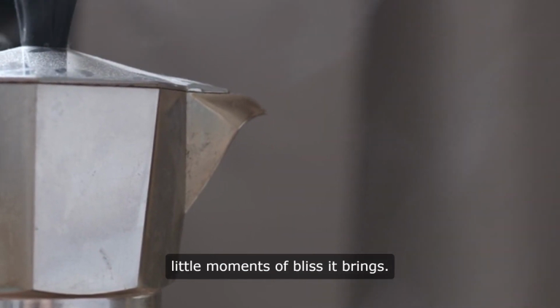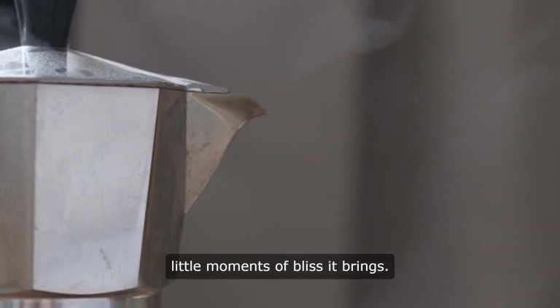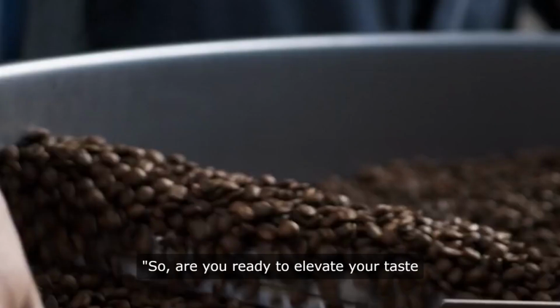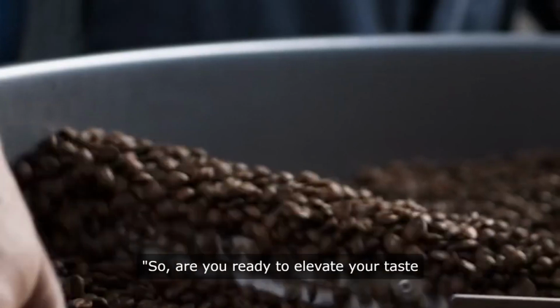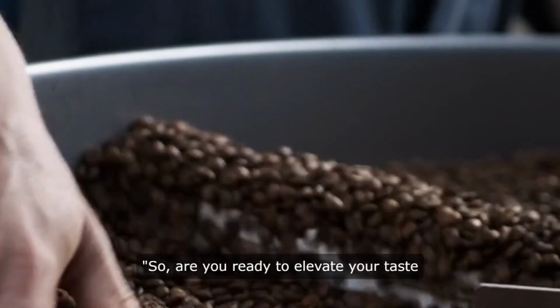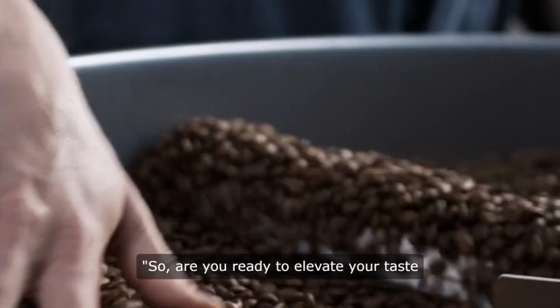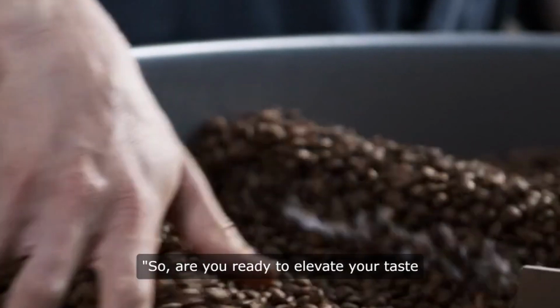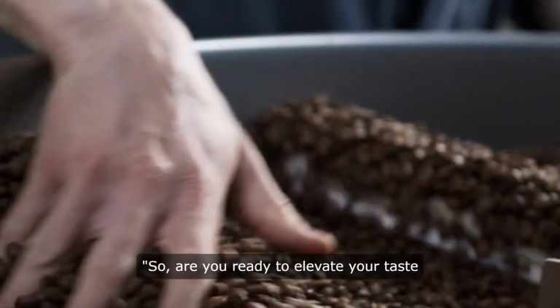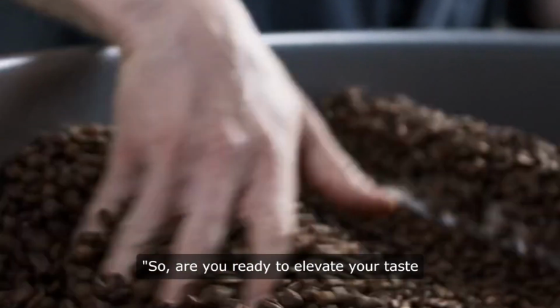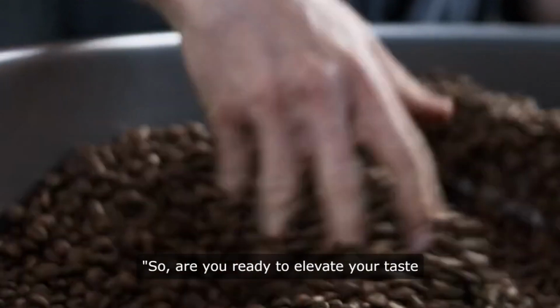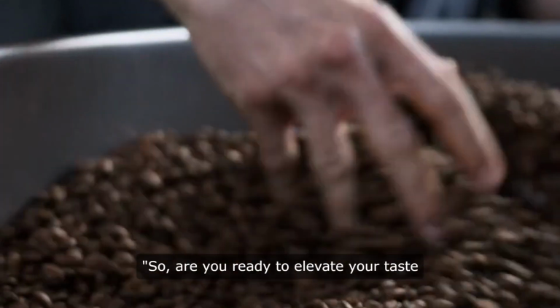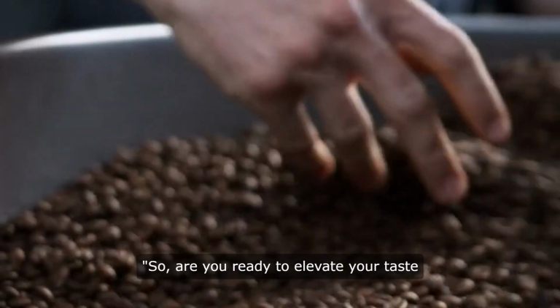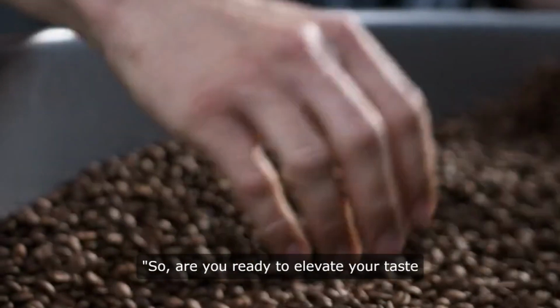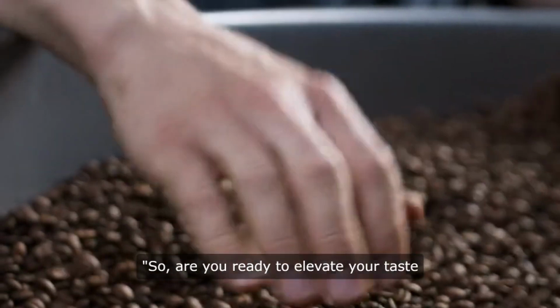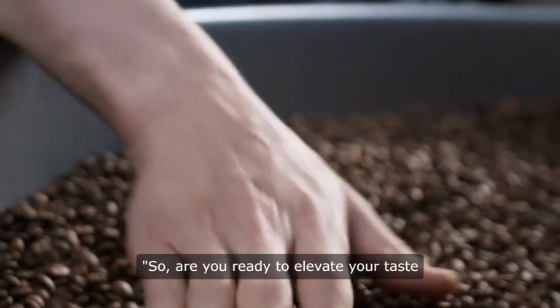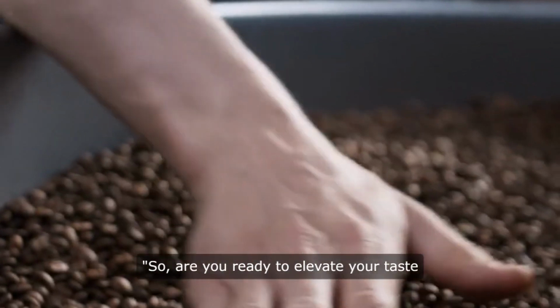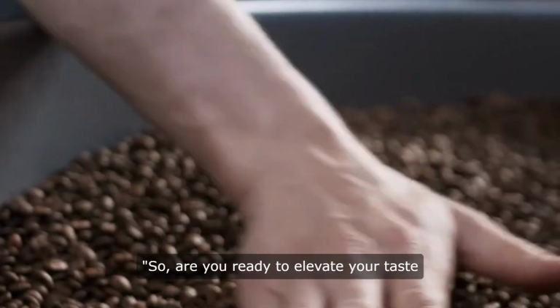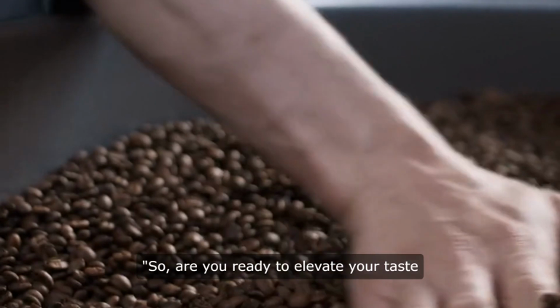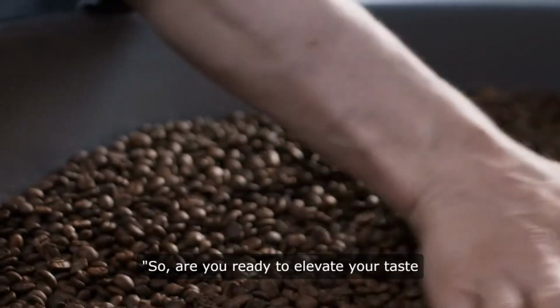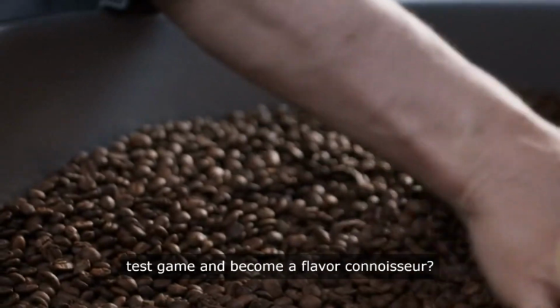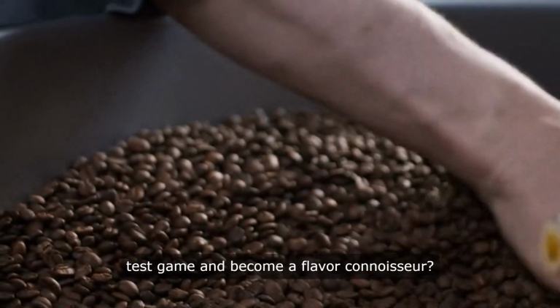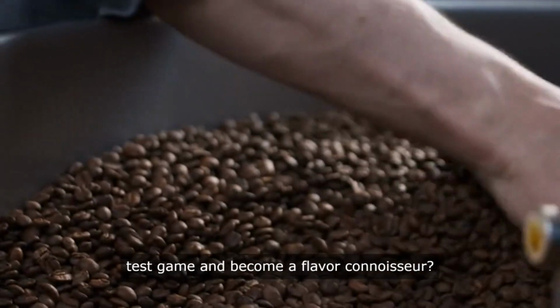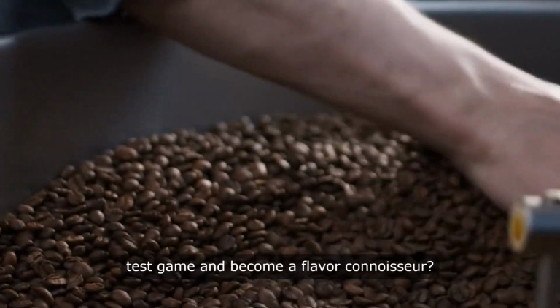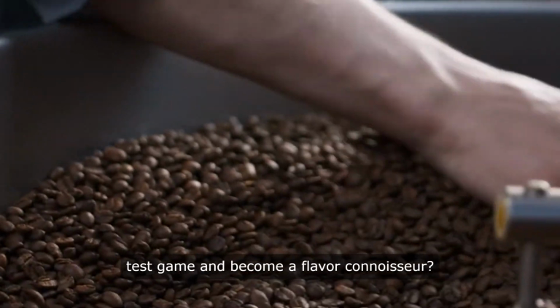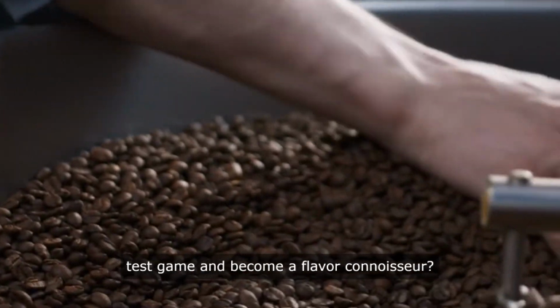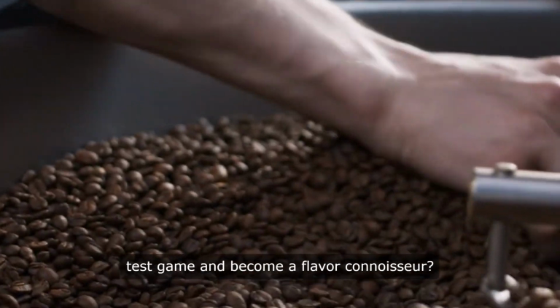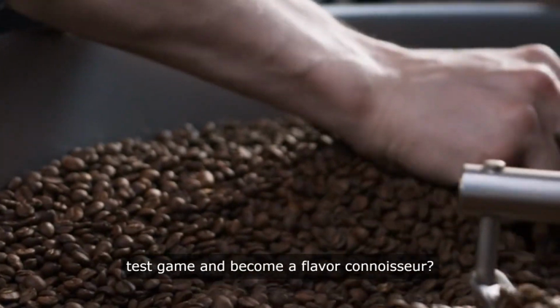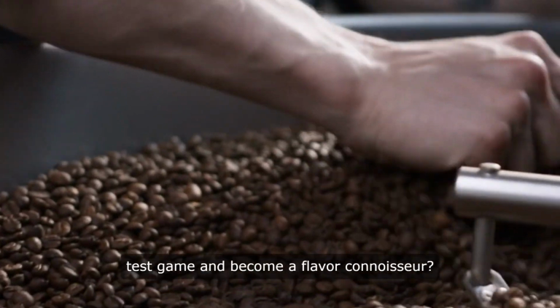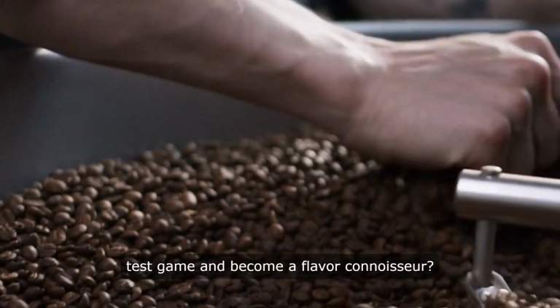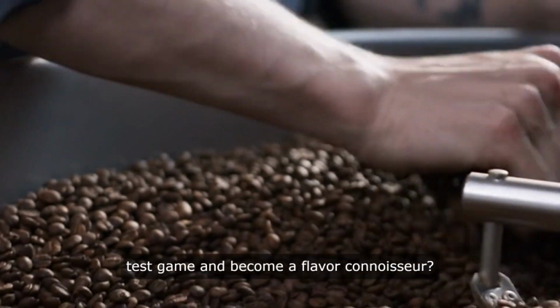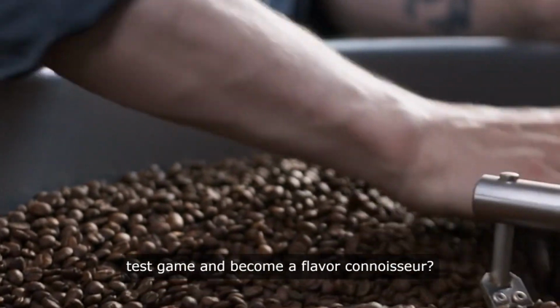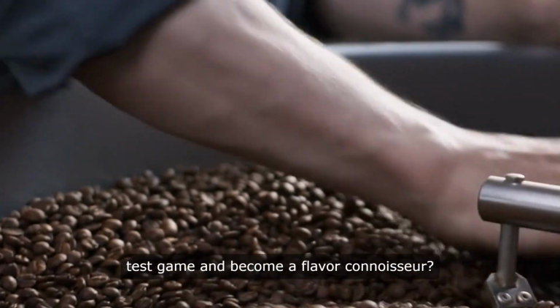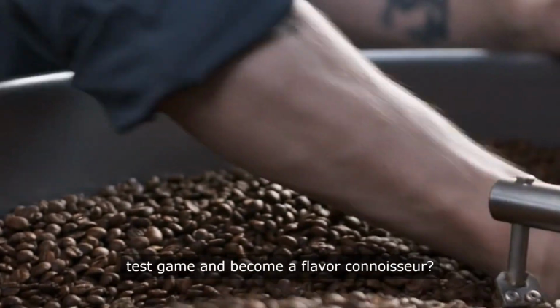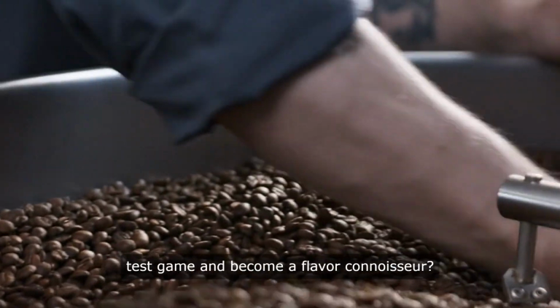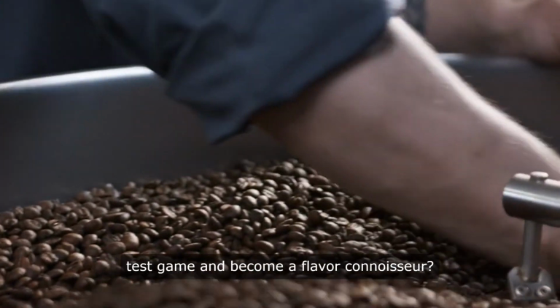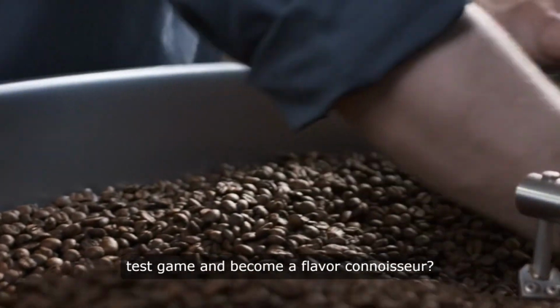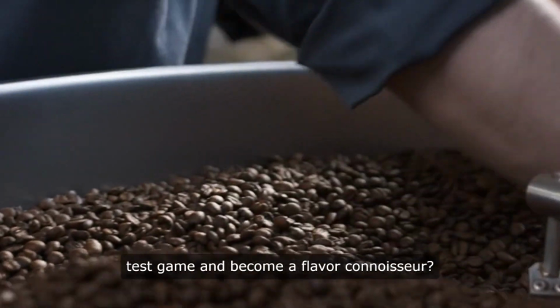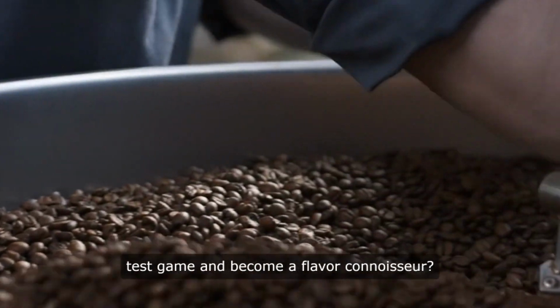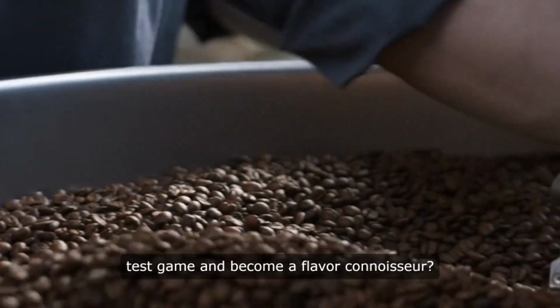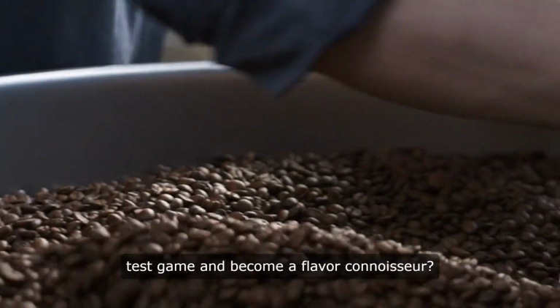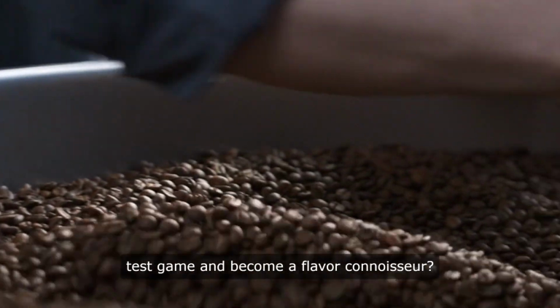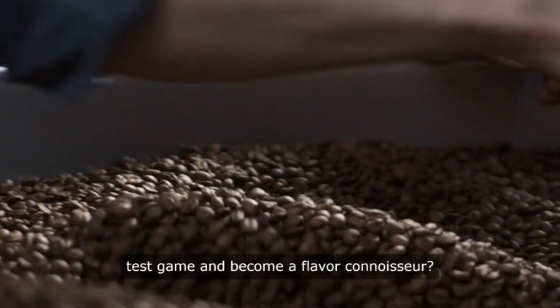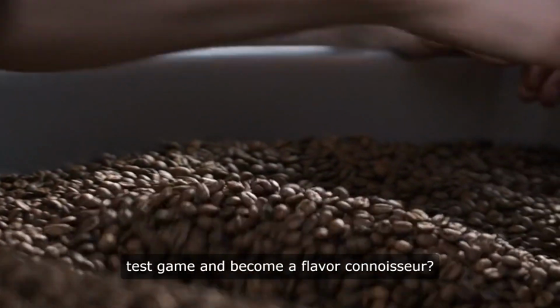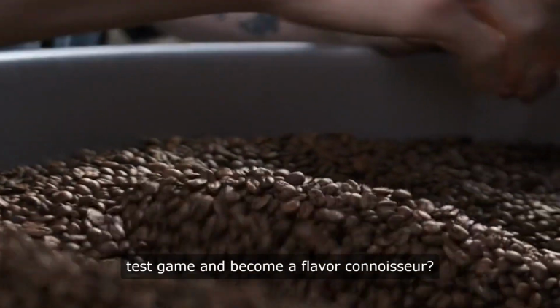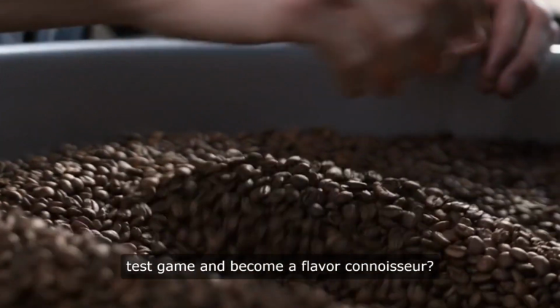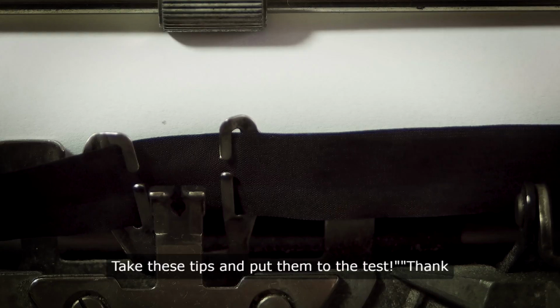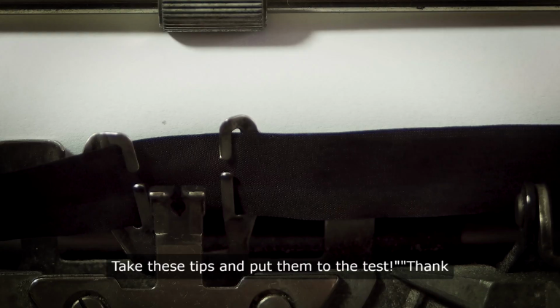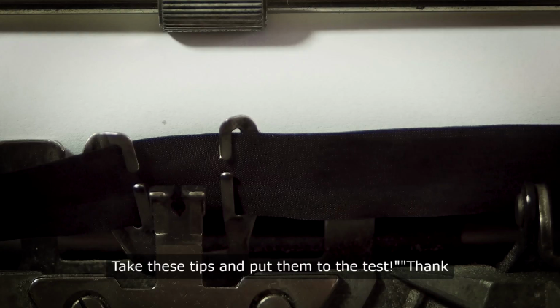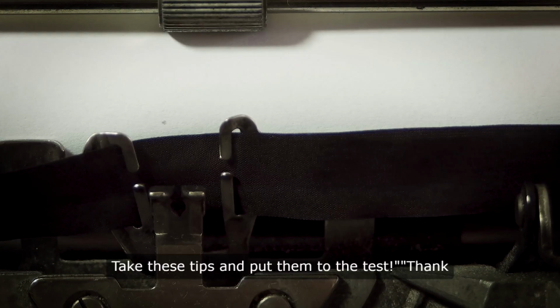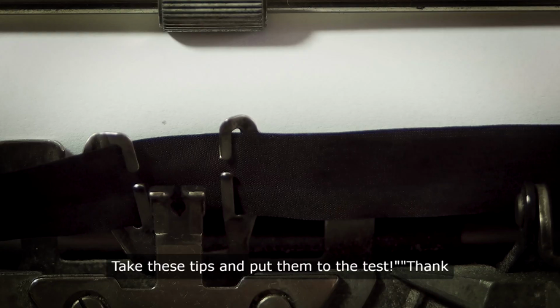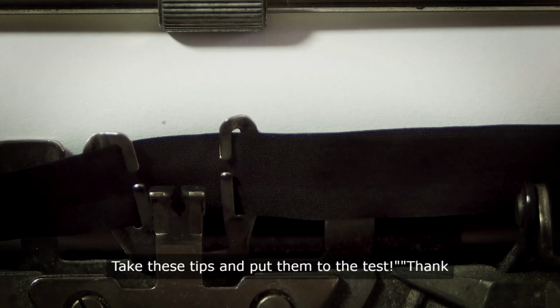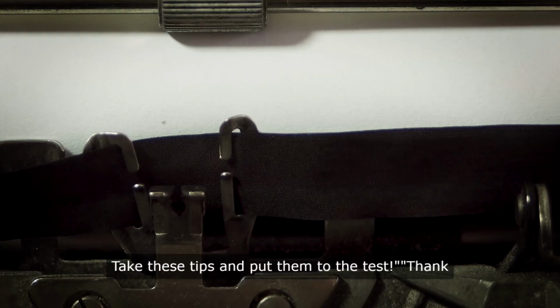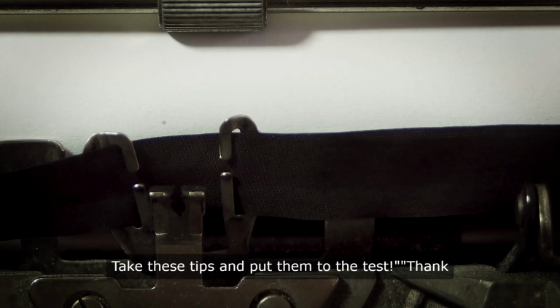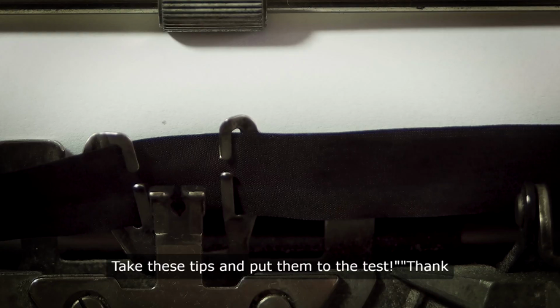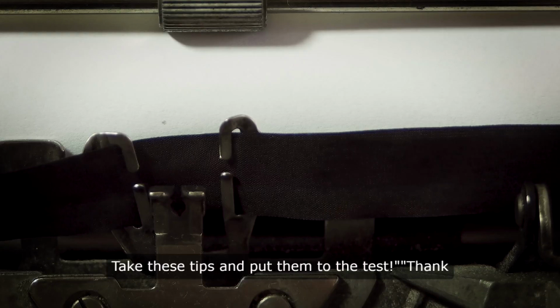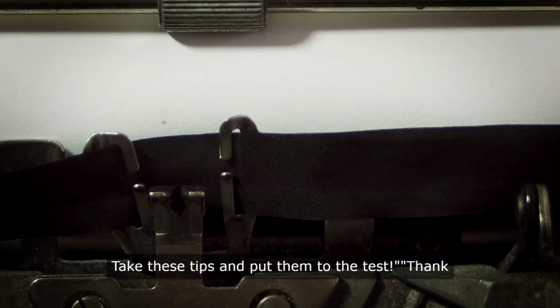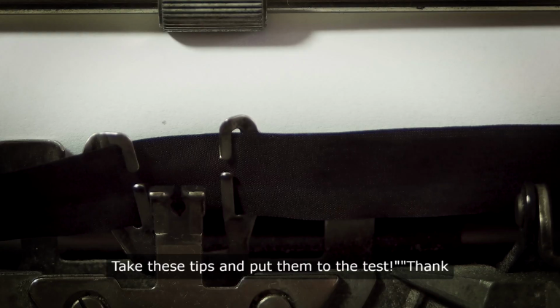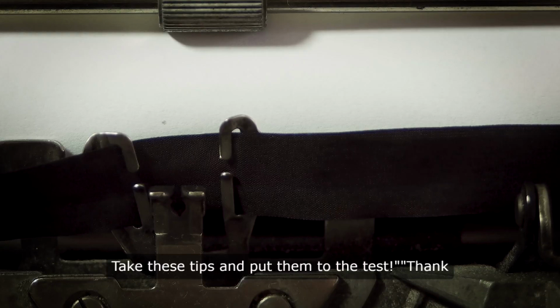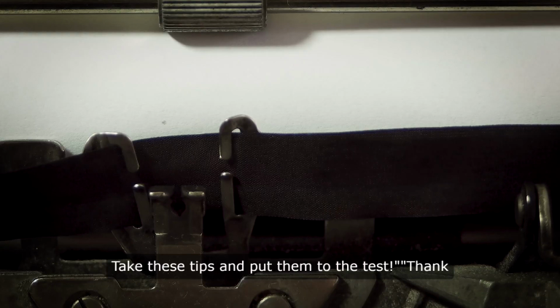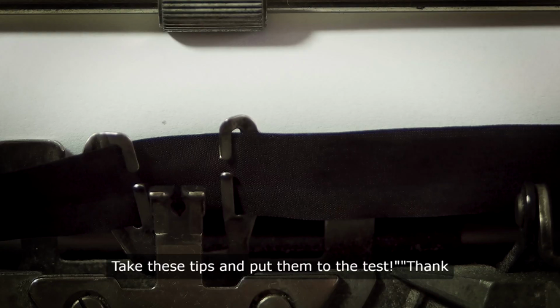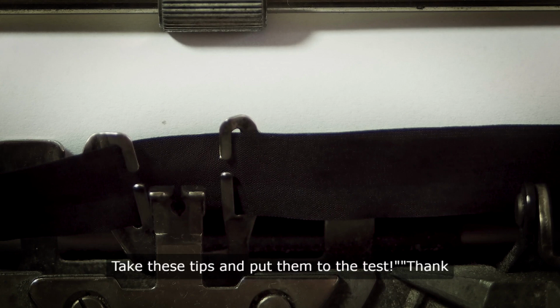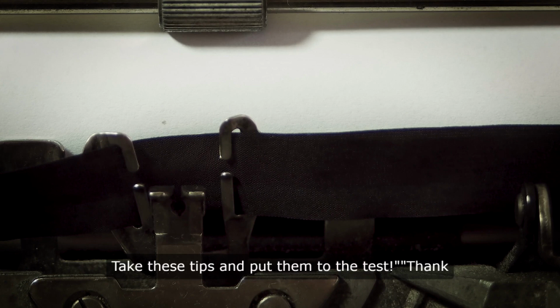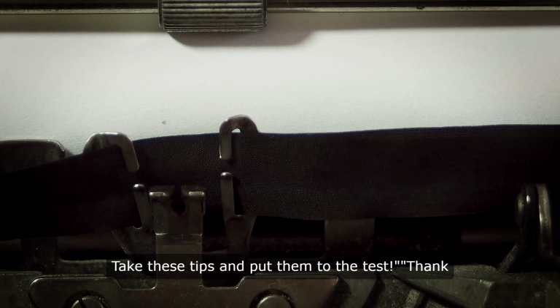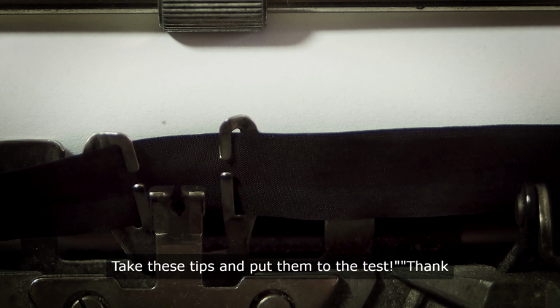So, are you ready to elevate your taste test game and become a flavor connoisseur? Take these tips and put them to the test.